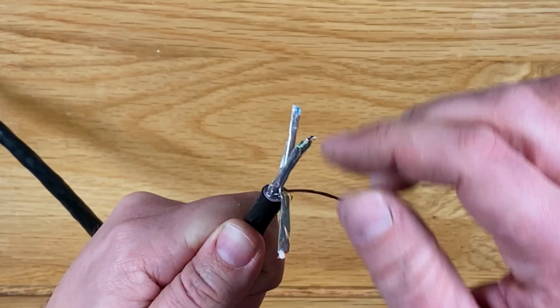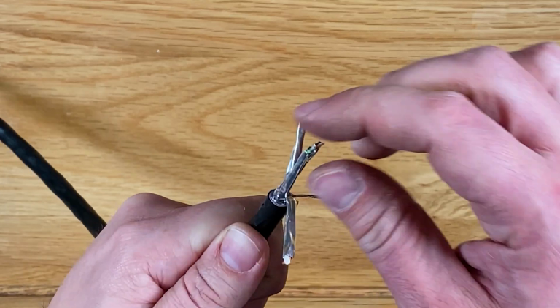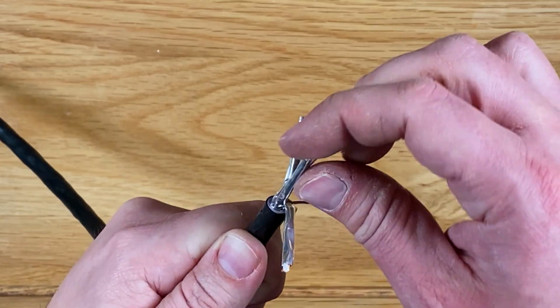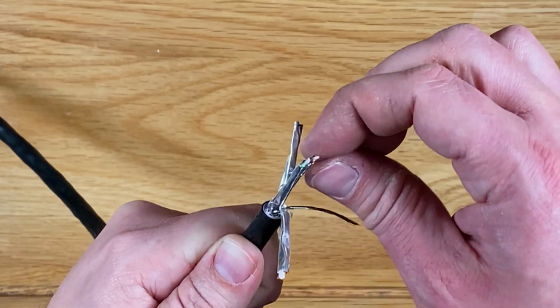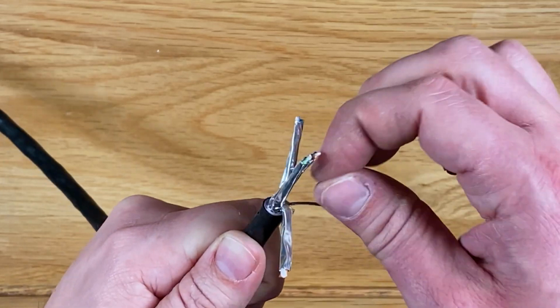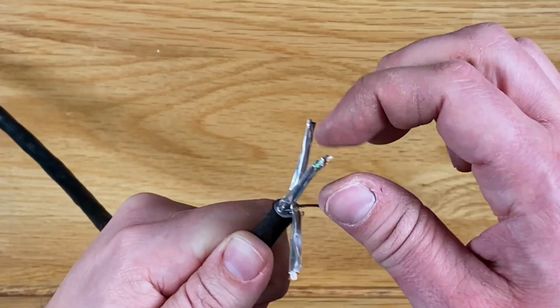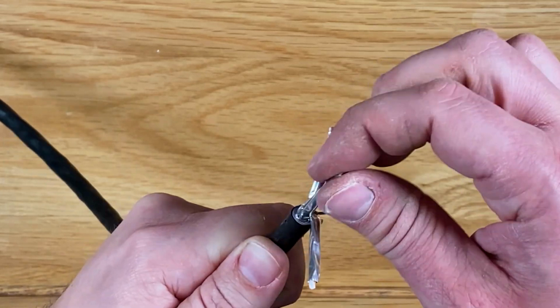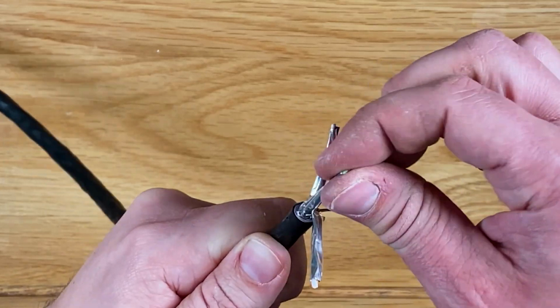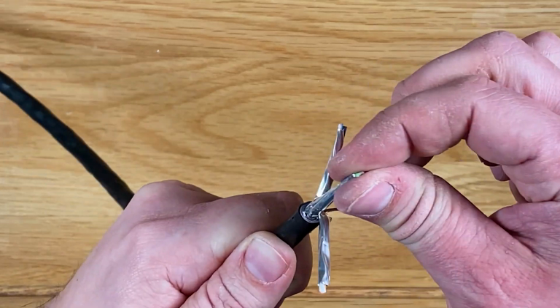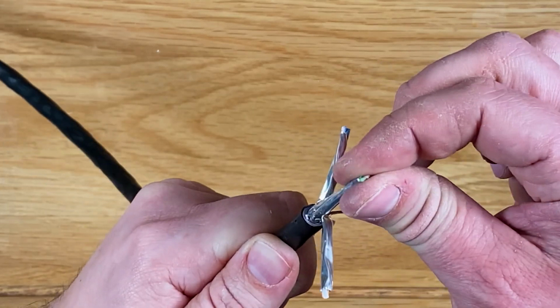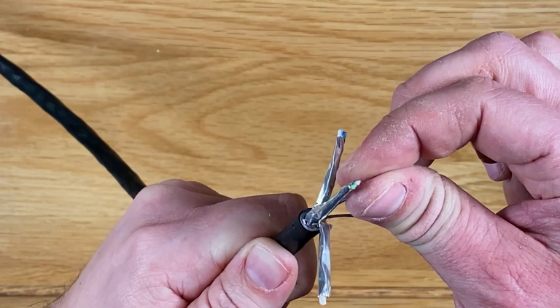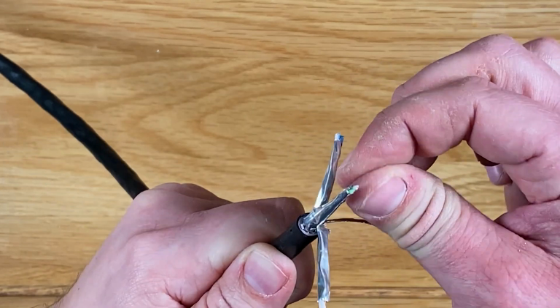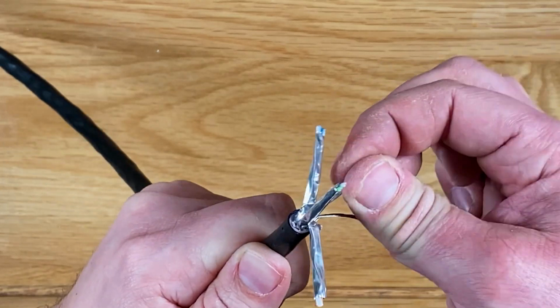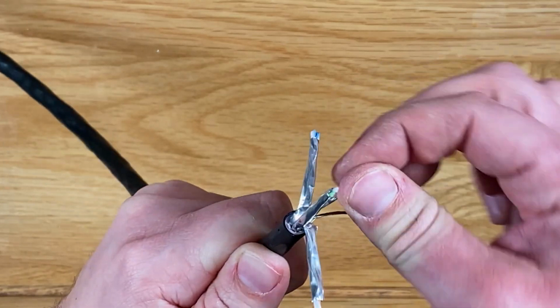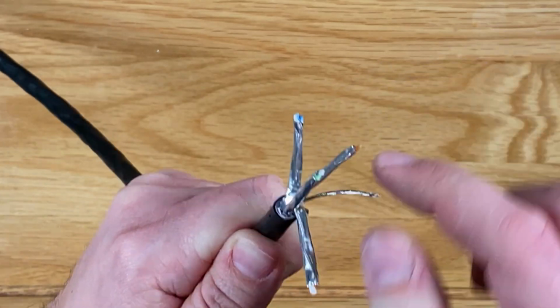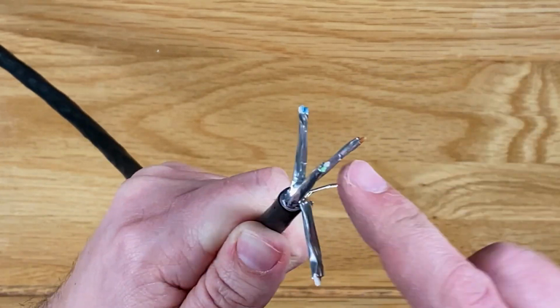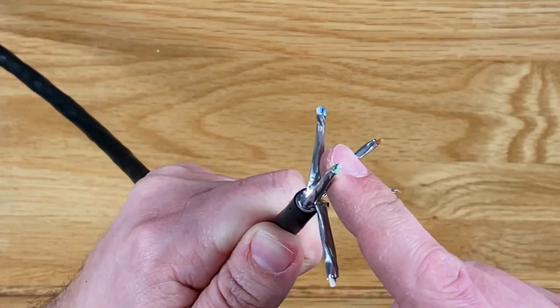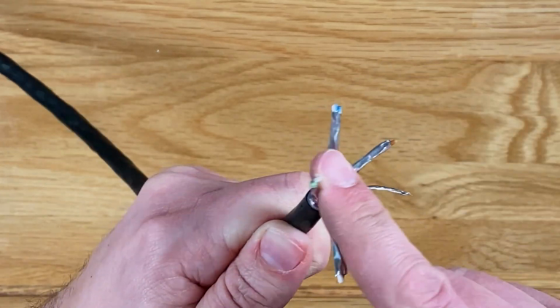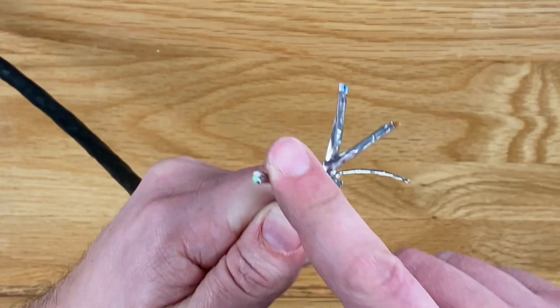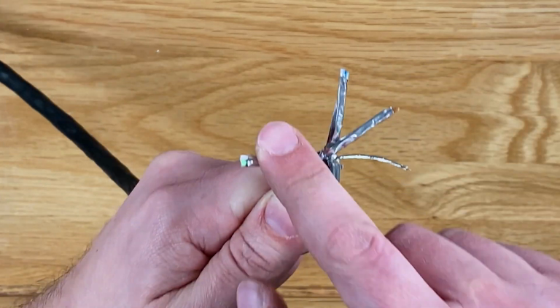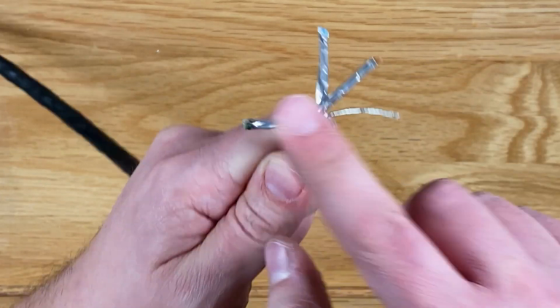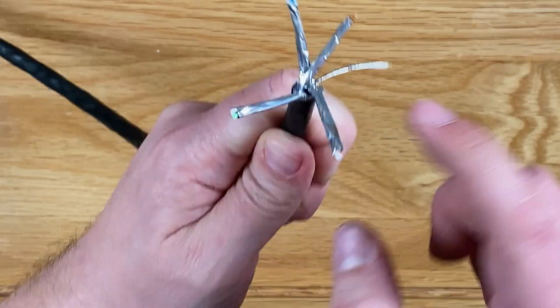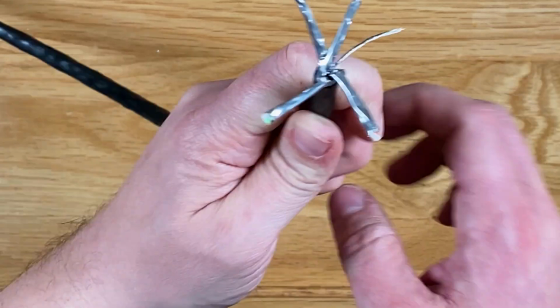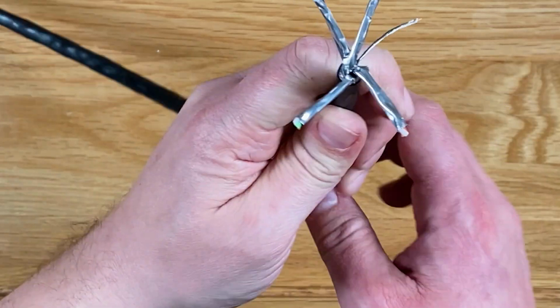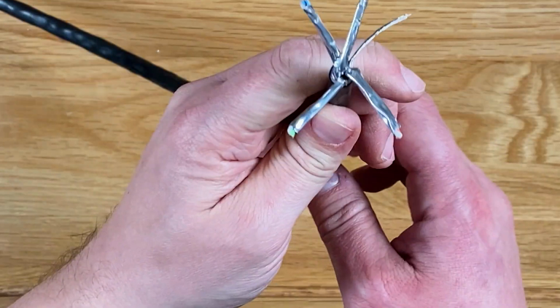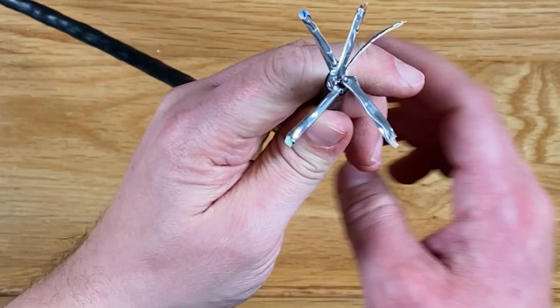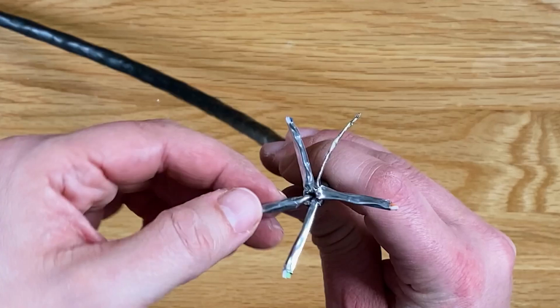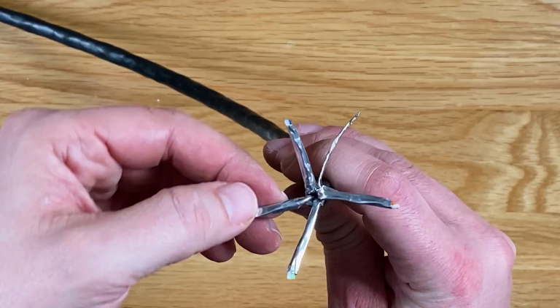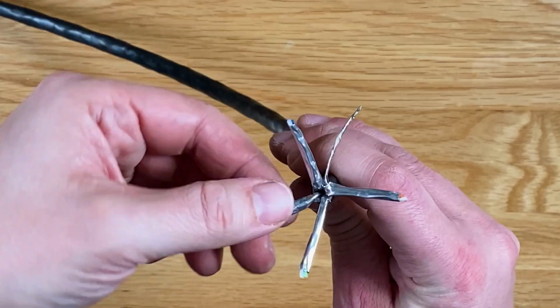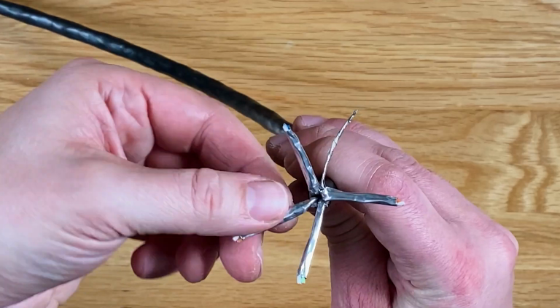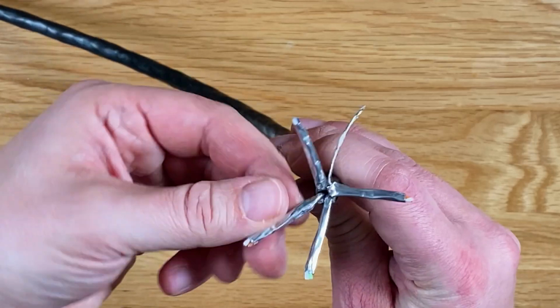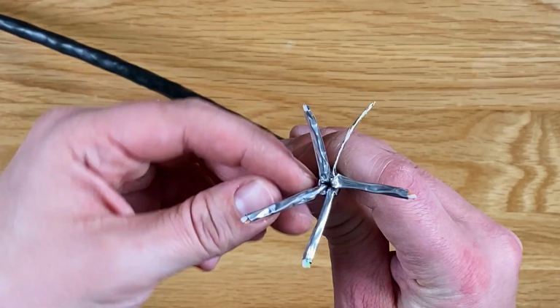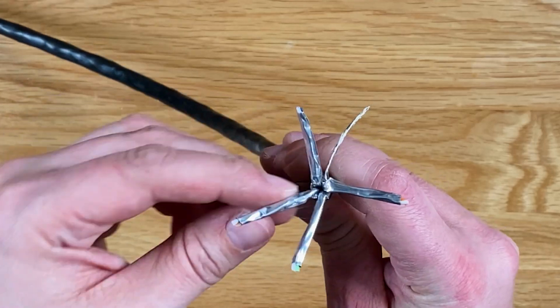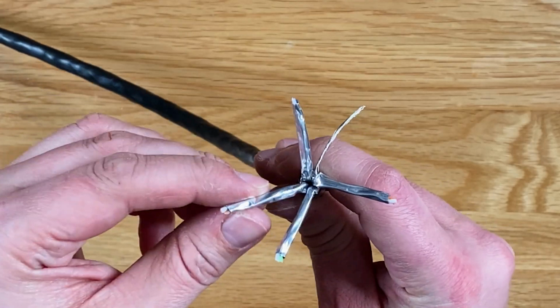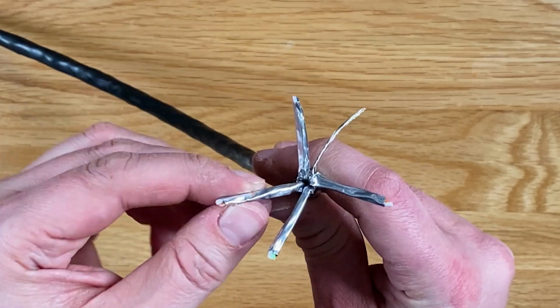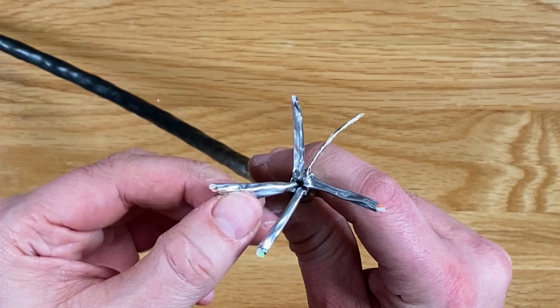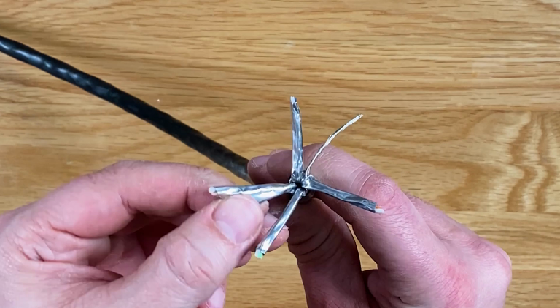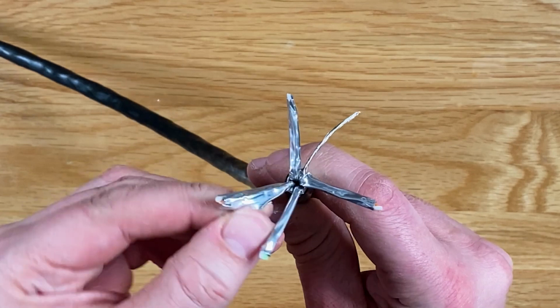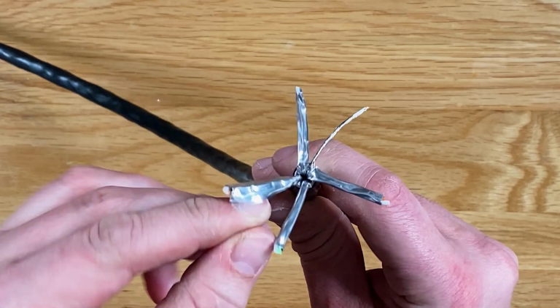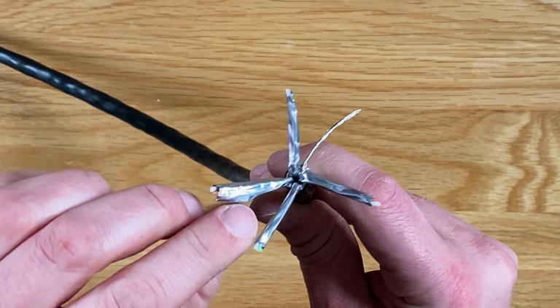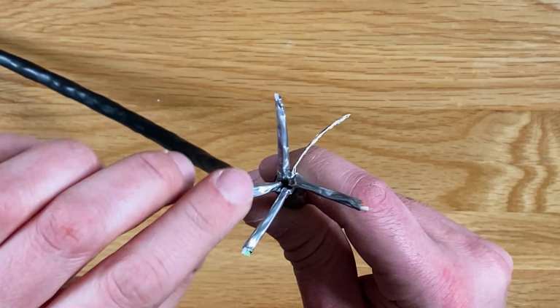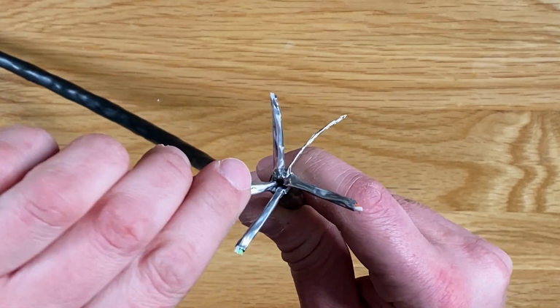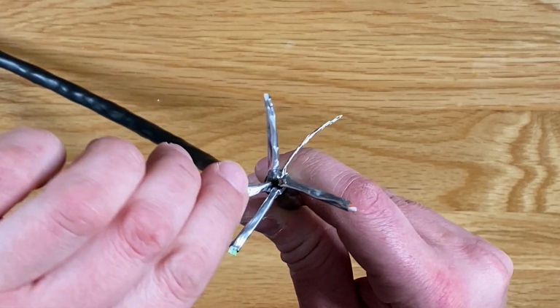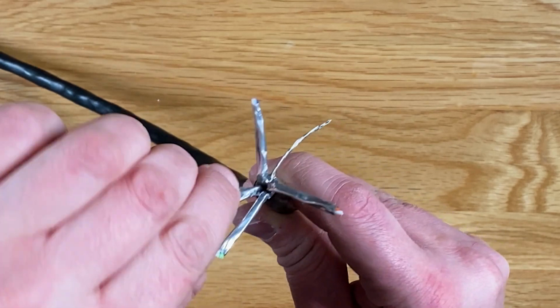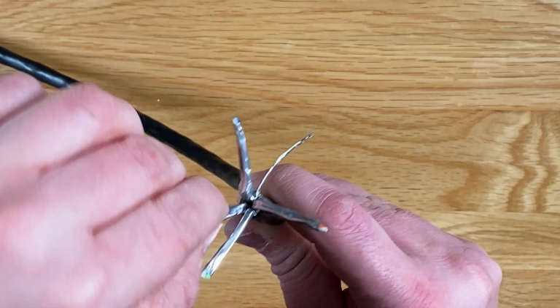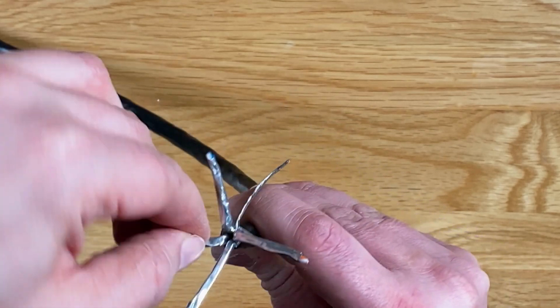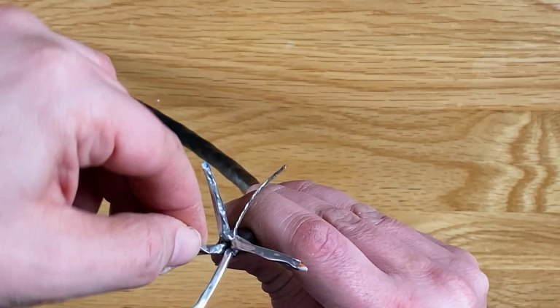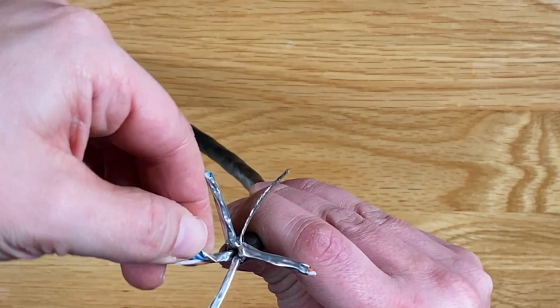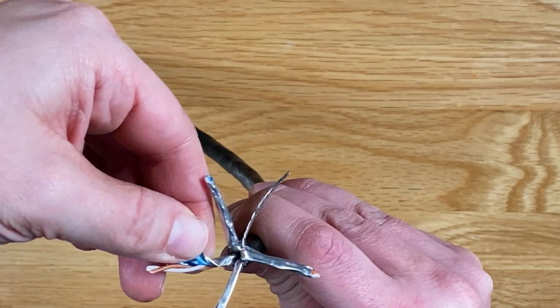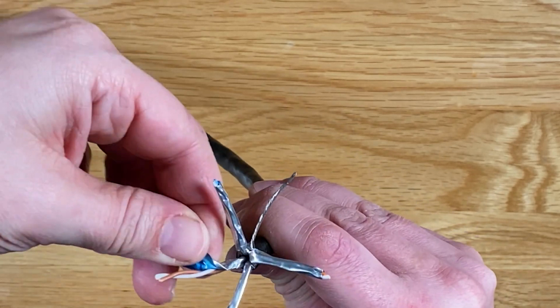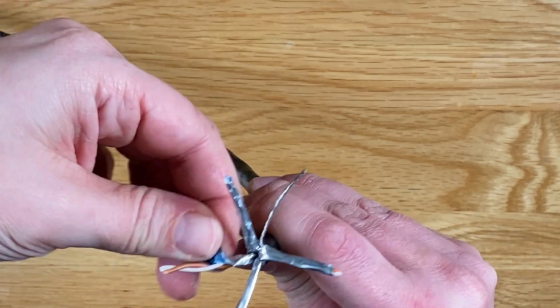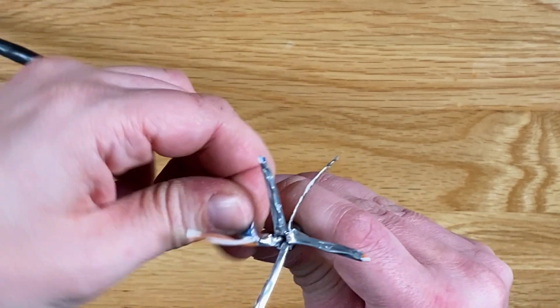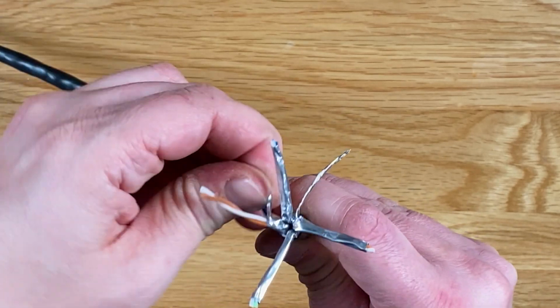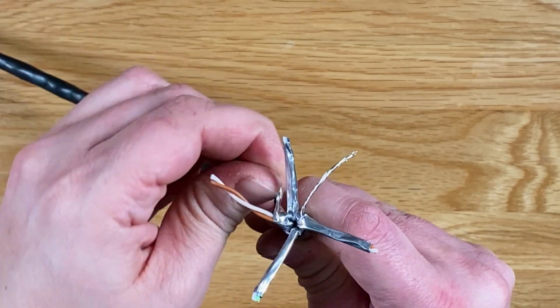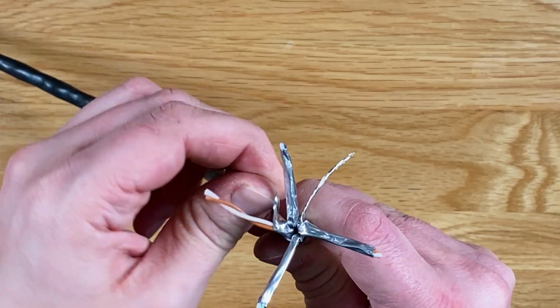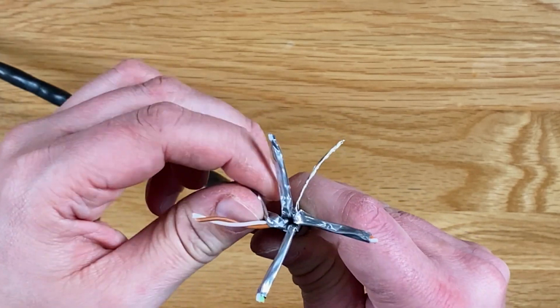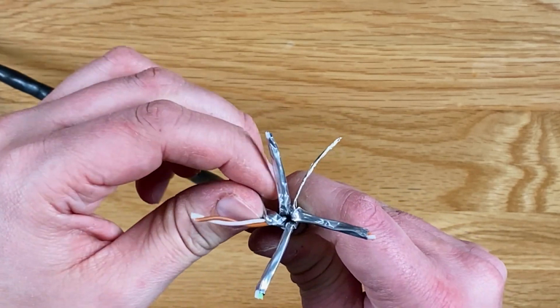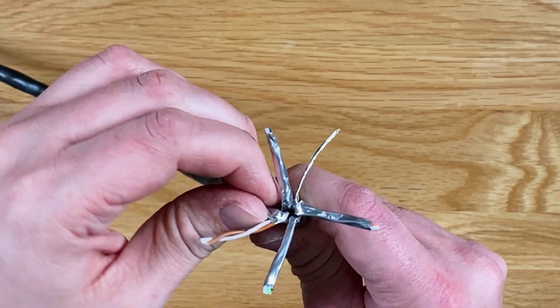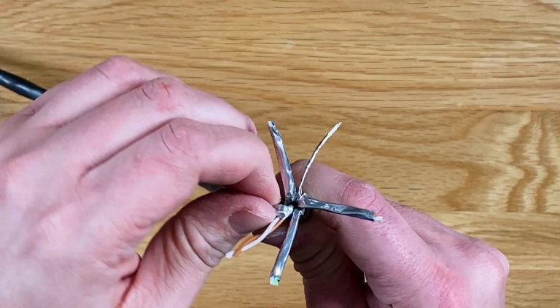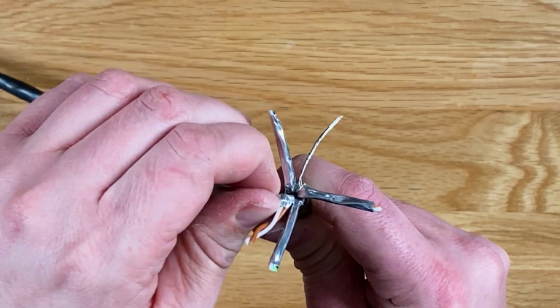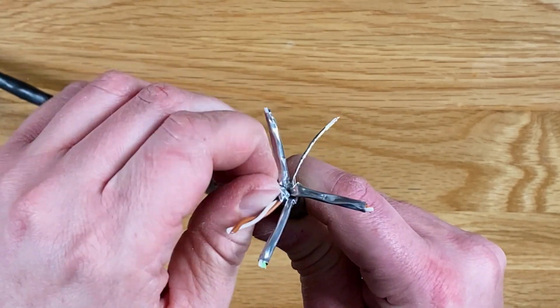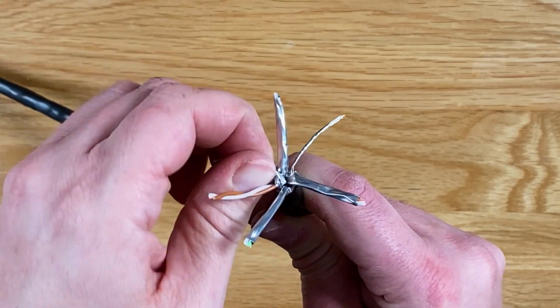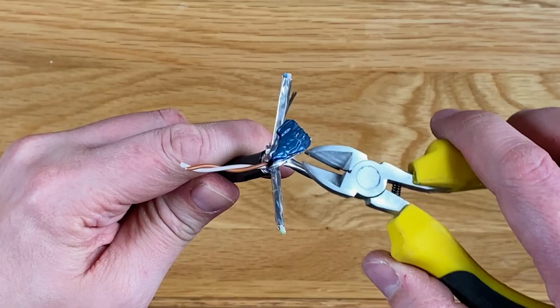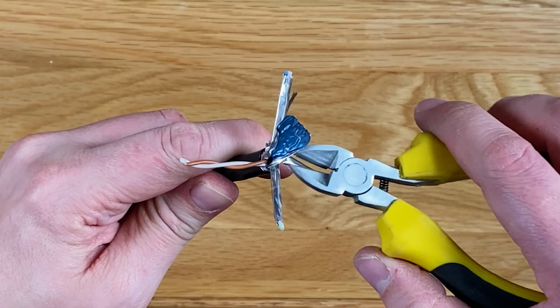Next separate out the 4 twisted pairs and remove the foil shielding from around each set, snipping off the foil at the base.